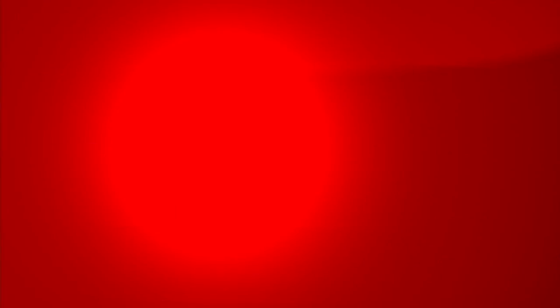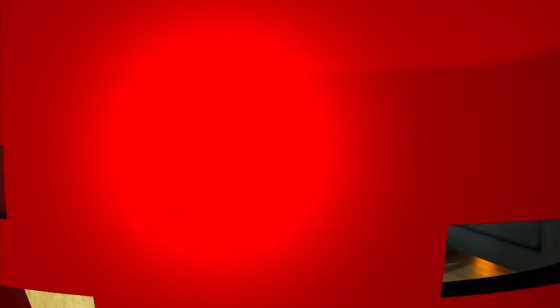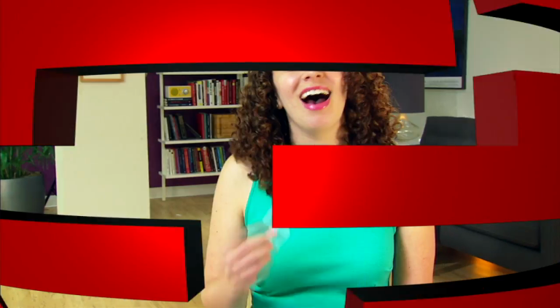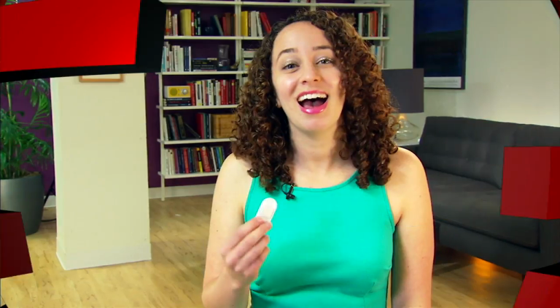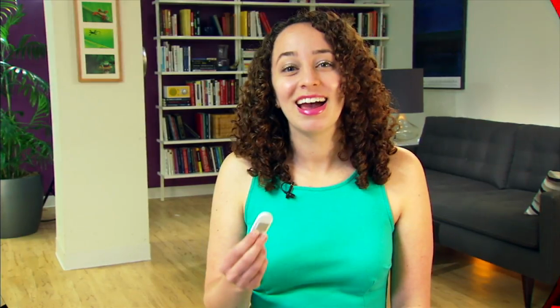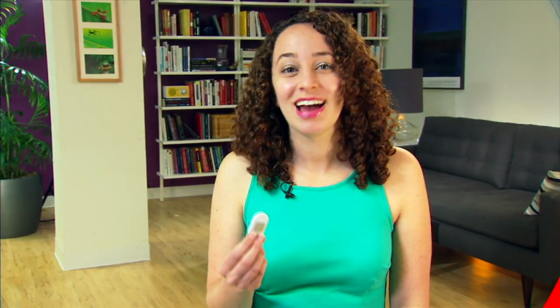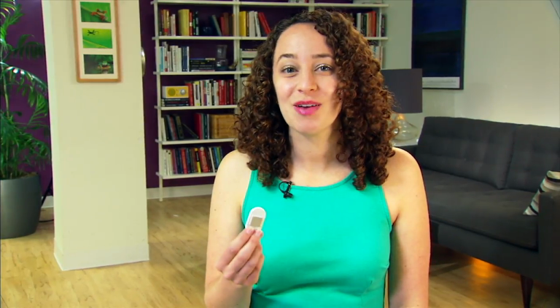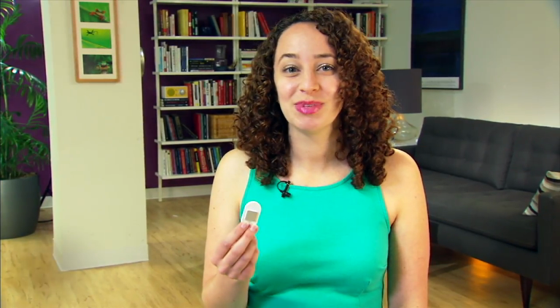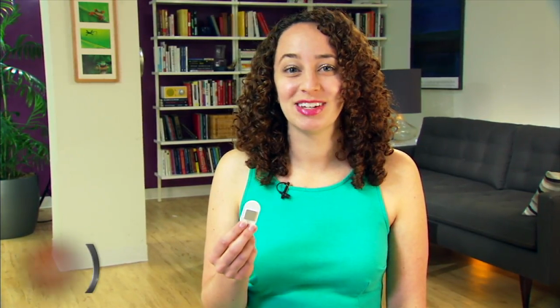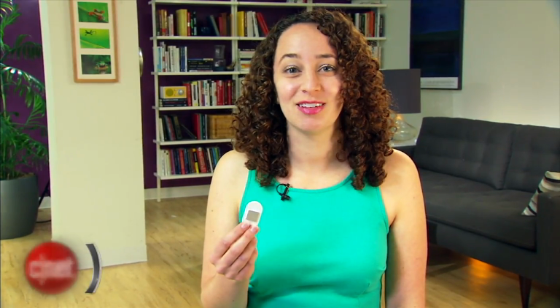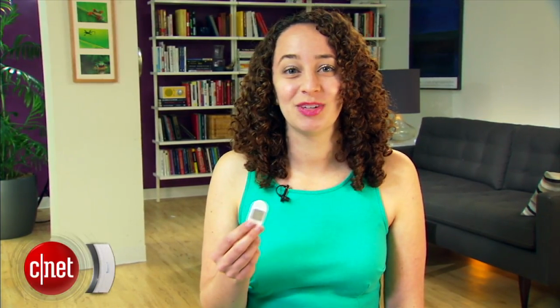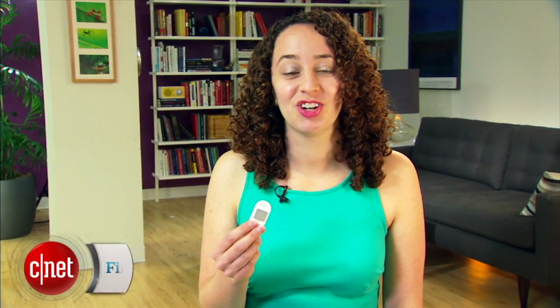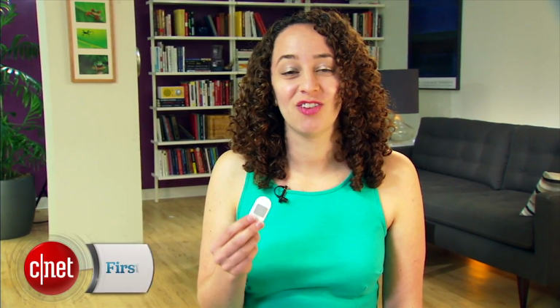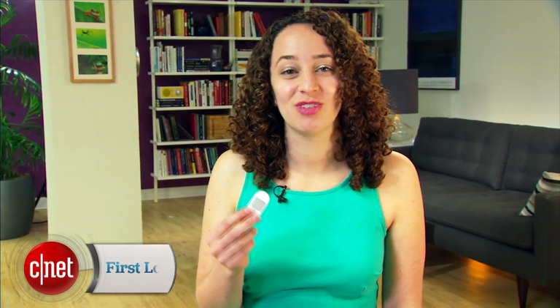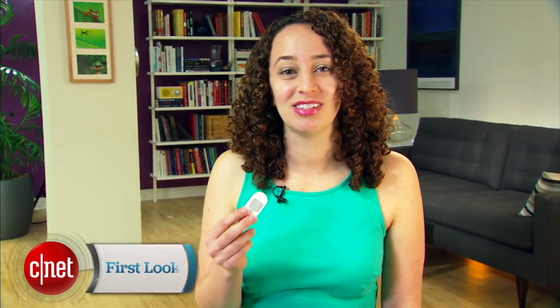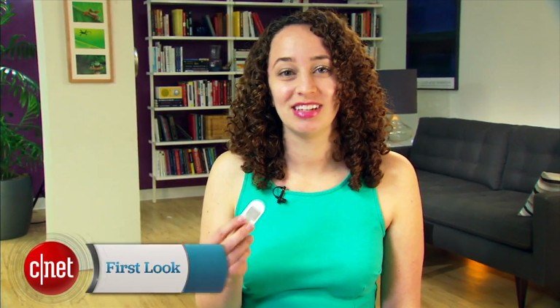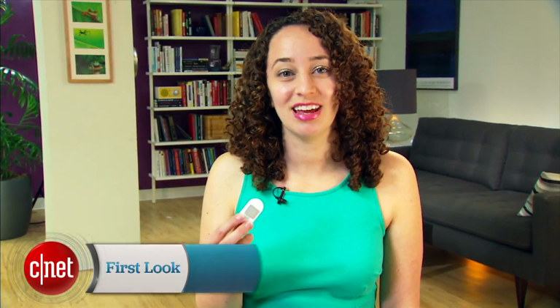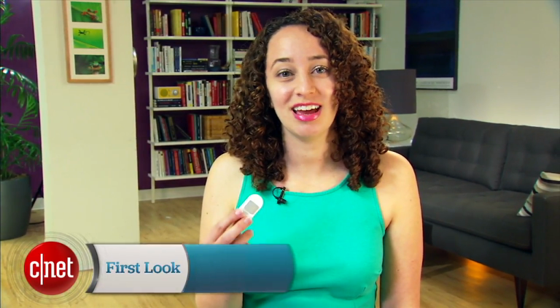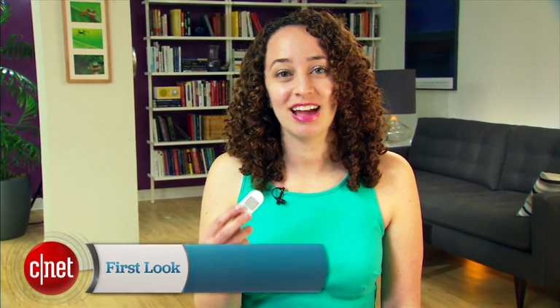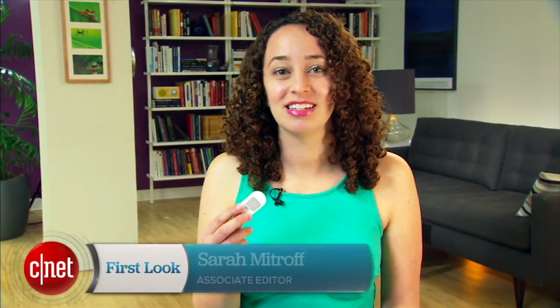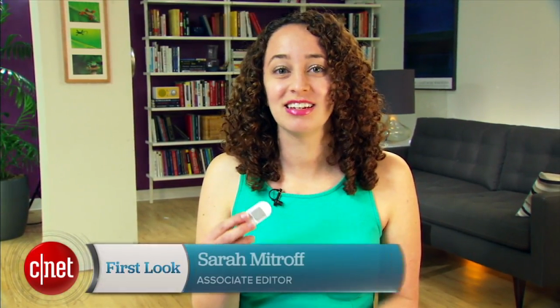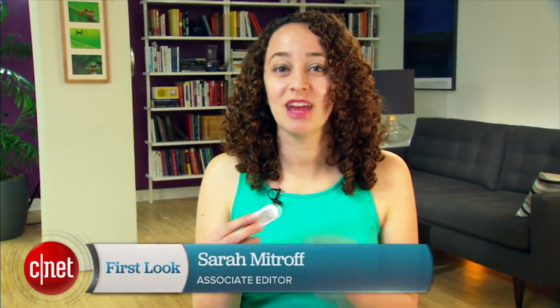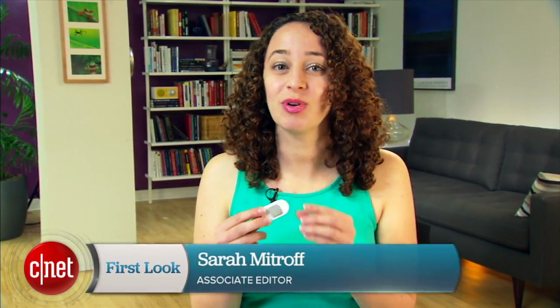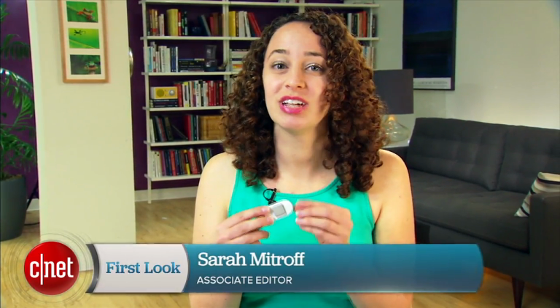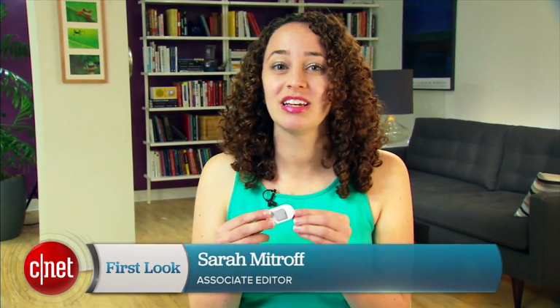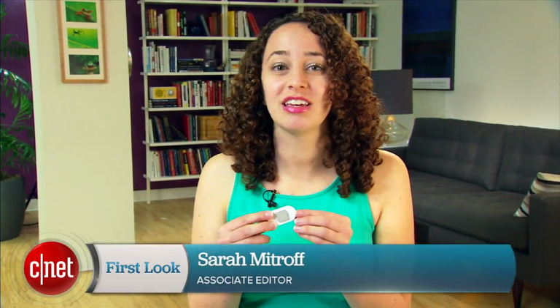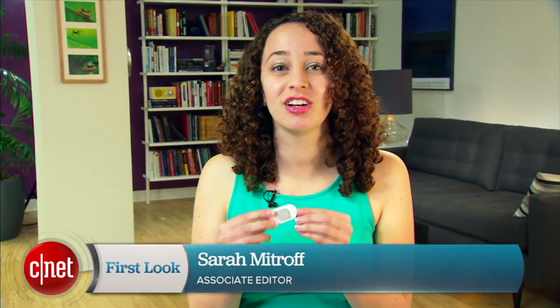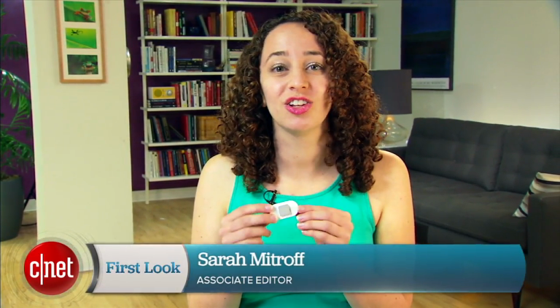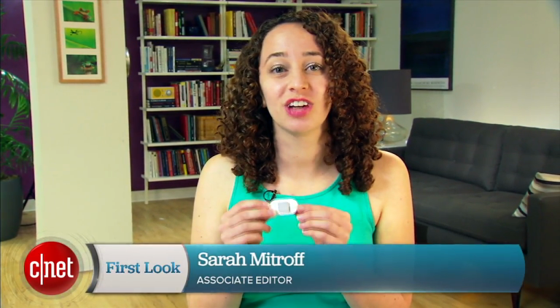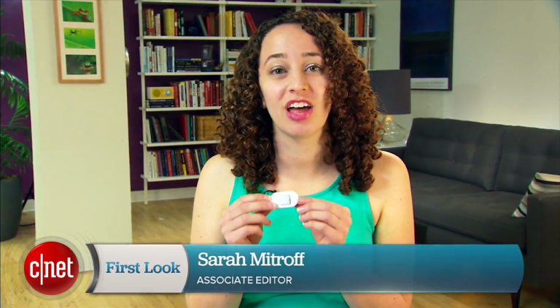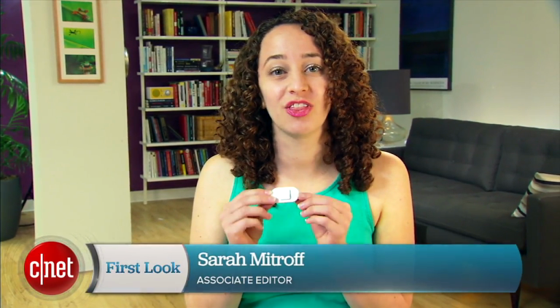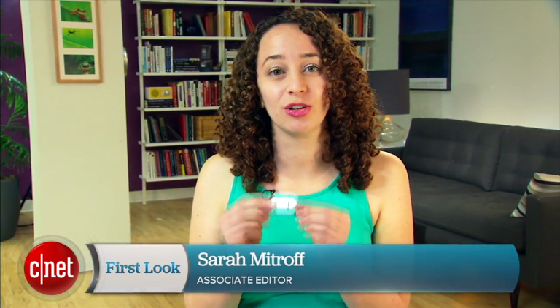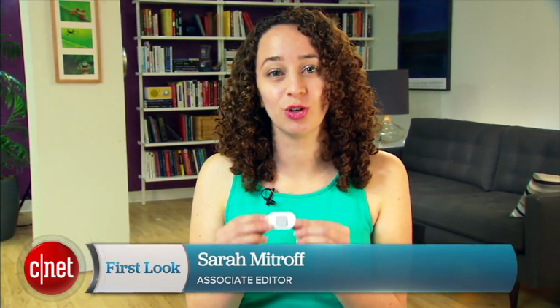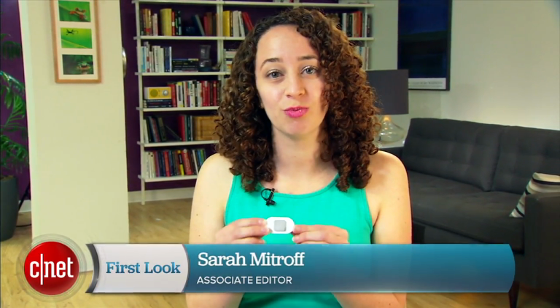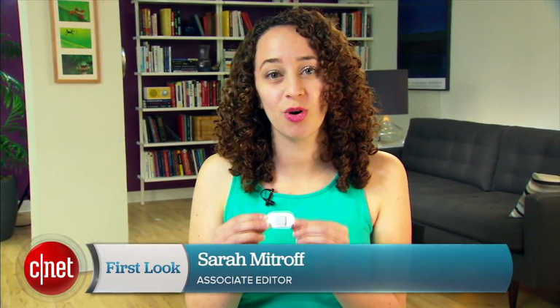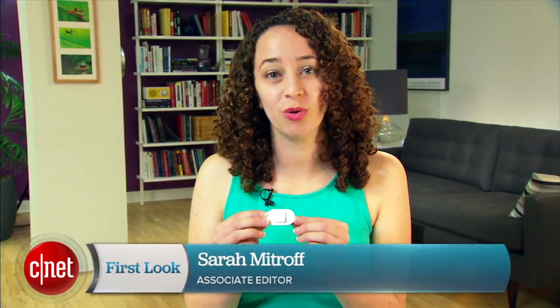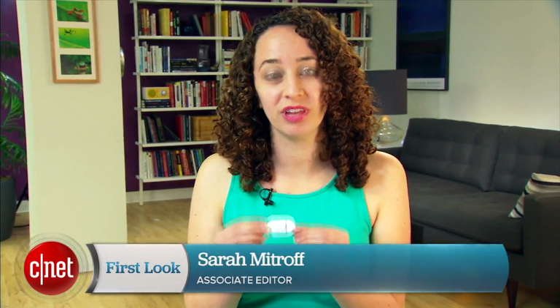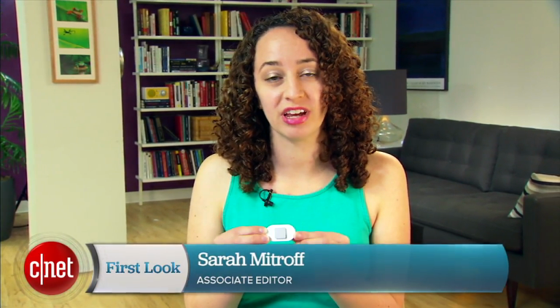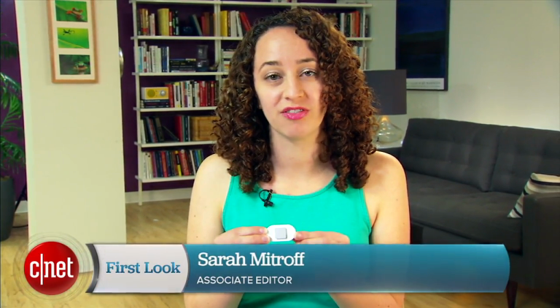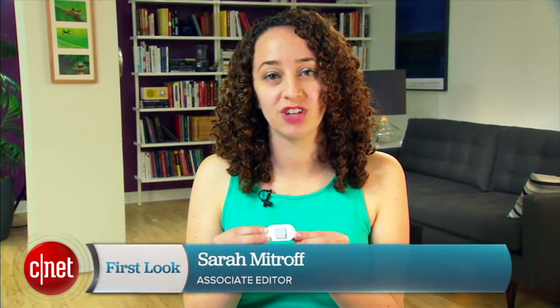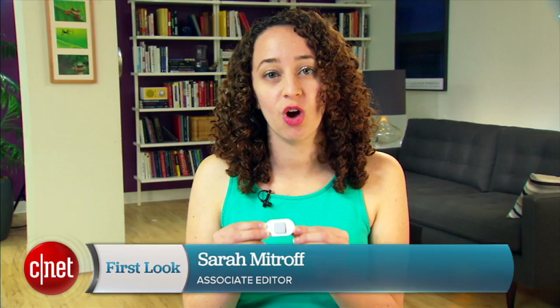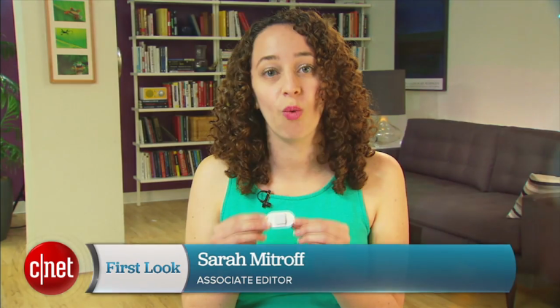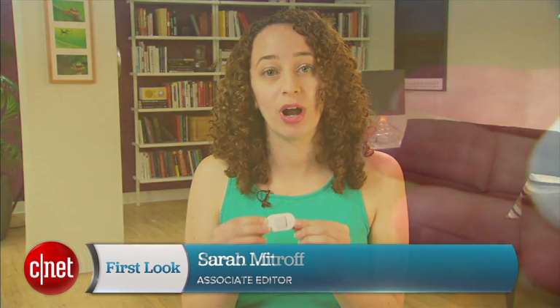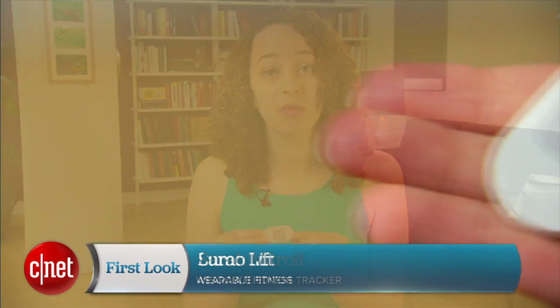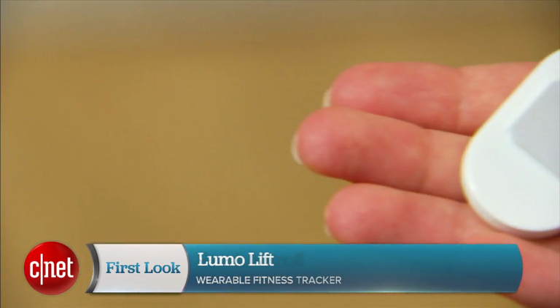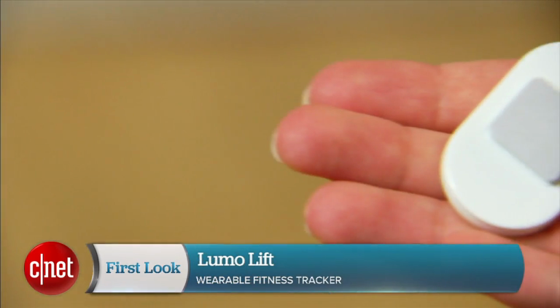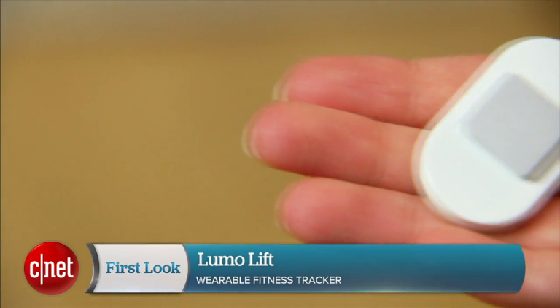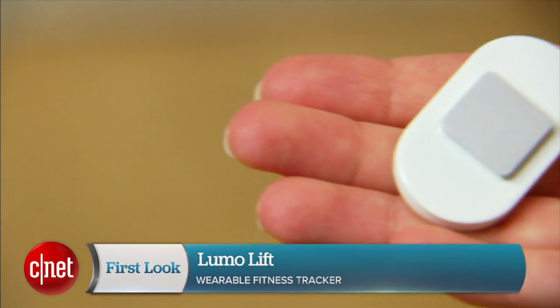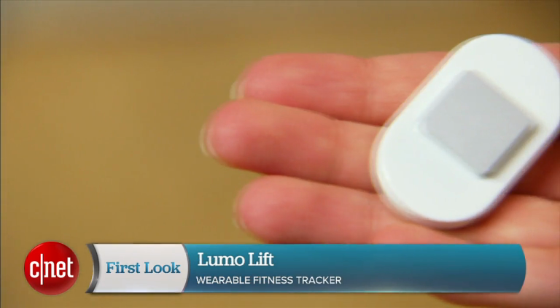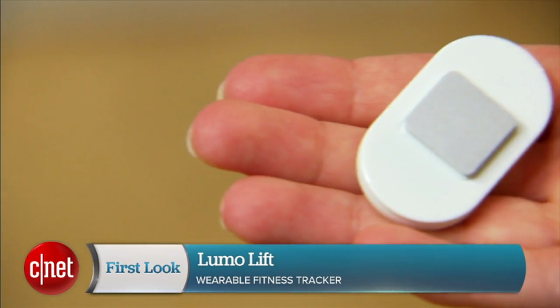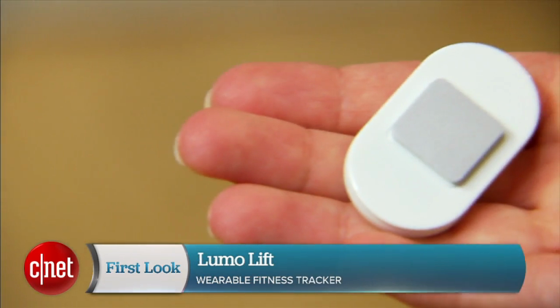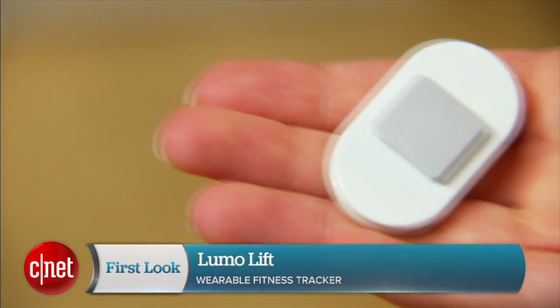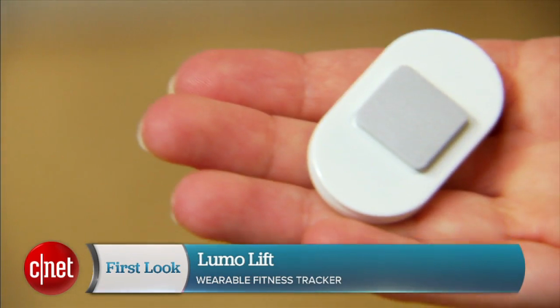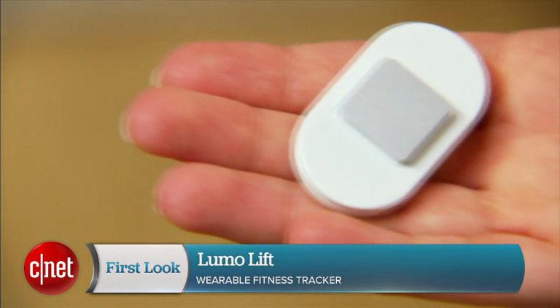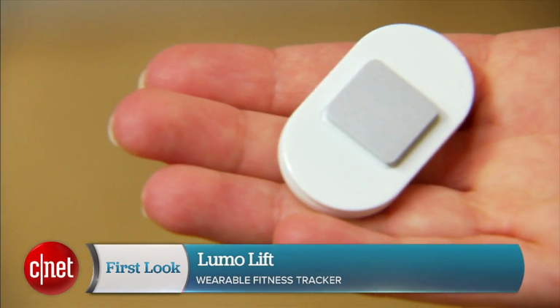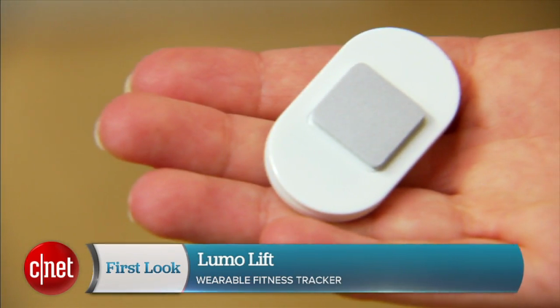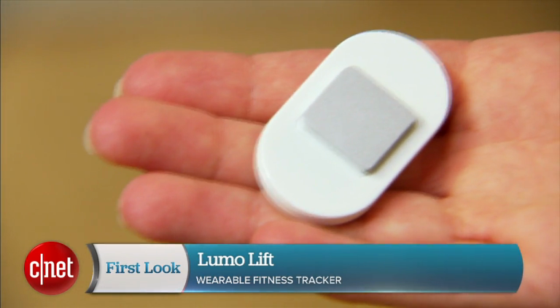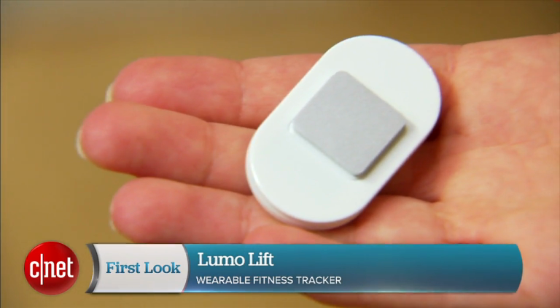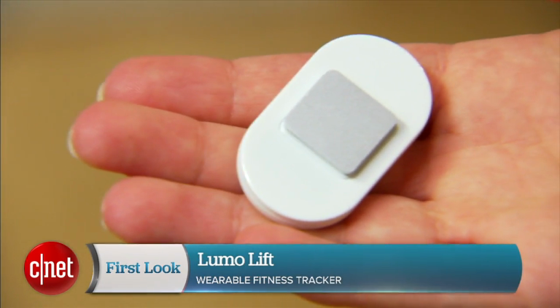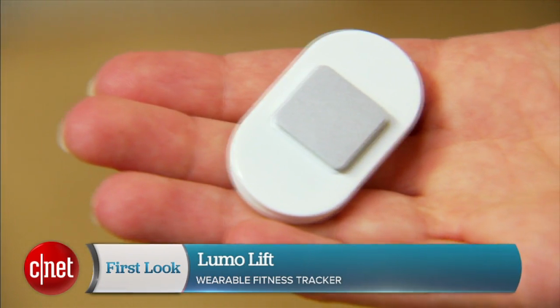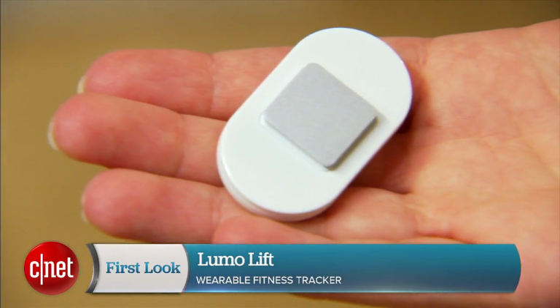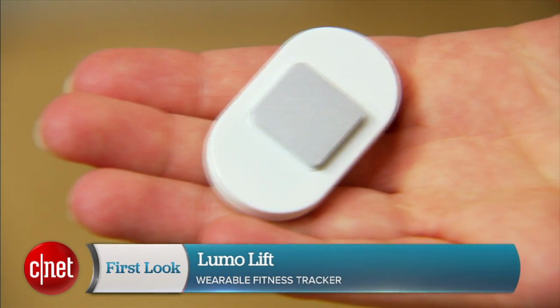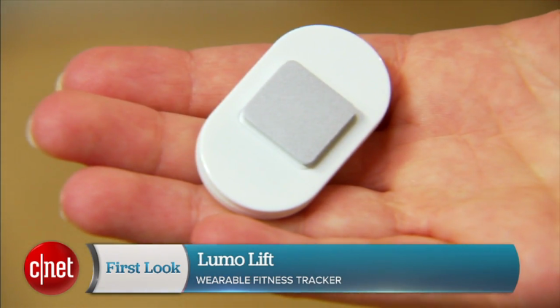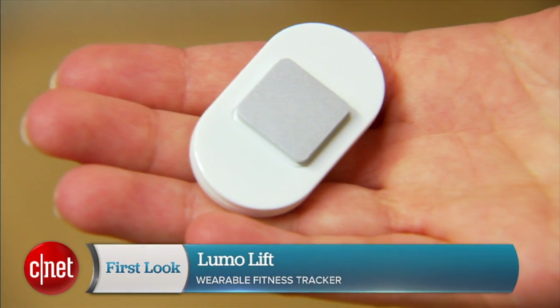Hi, I'm Sarah Mitroff with CNET, and today we're taking a look at the LUMO LIFT, a wearable fitness tracker that tracks your posture.